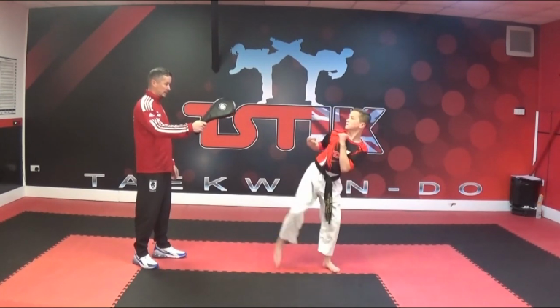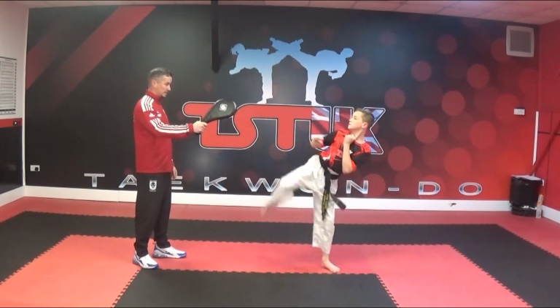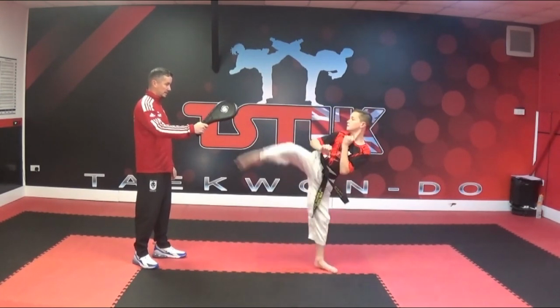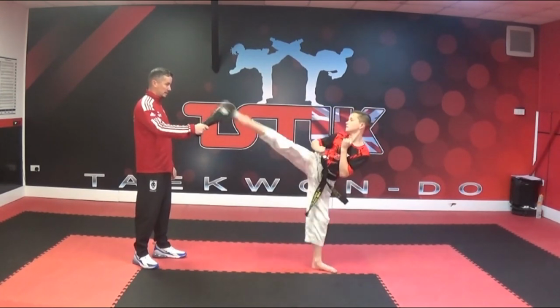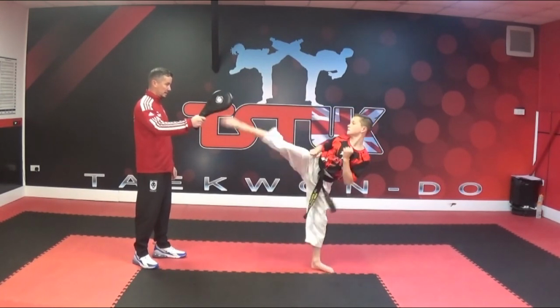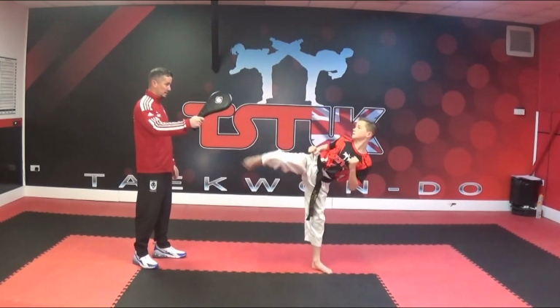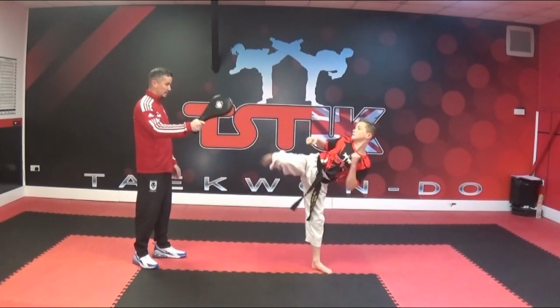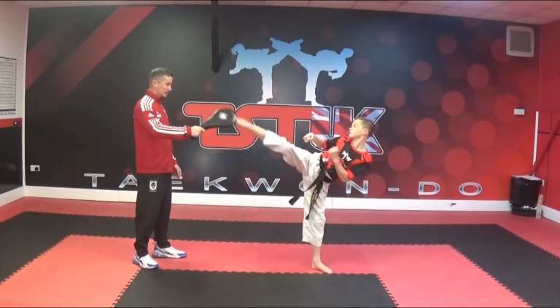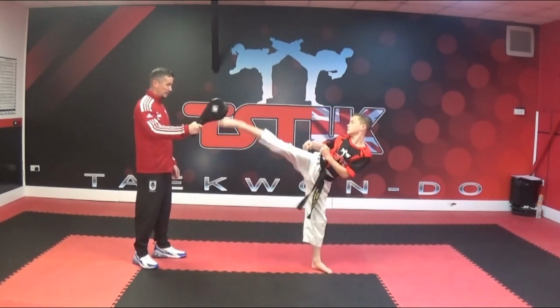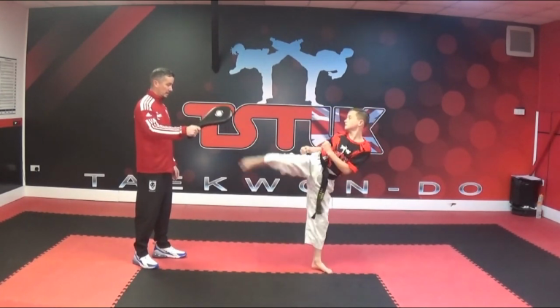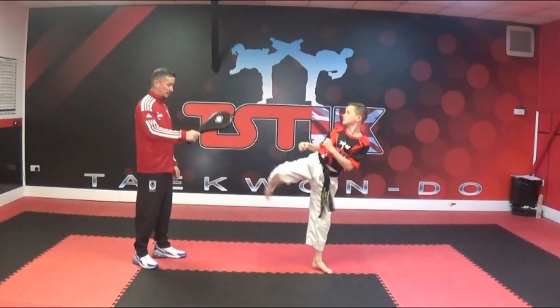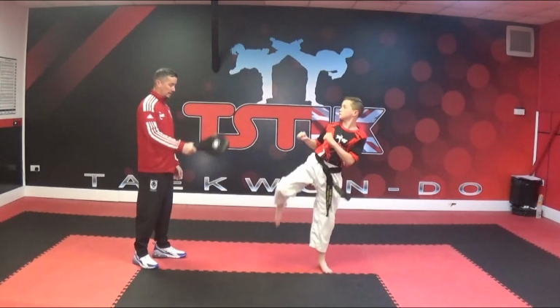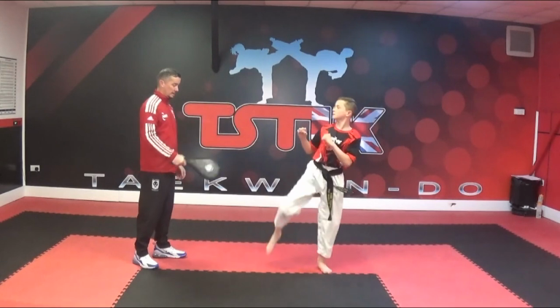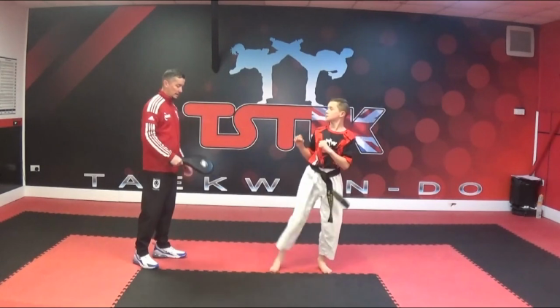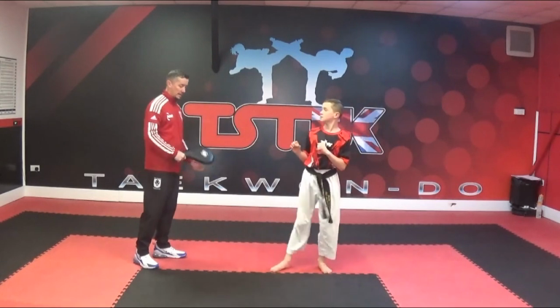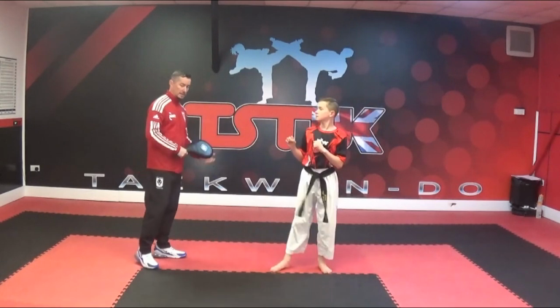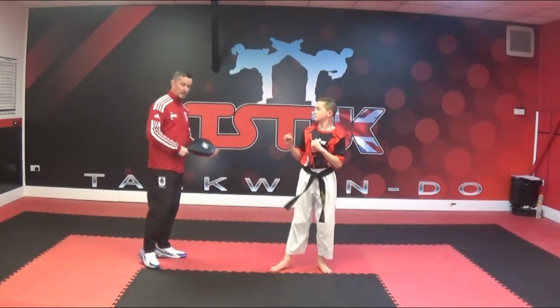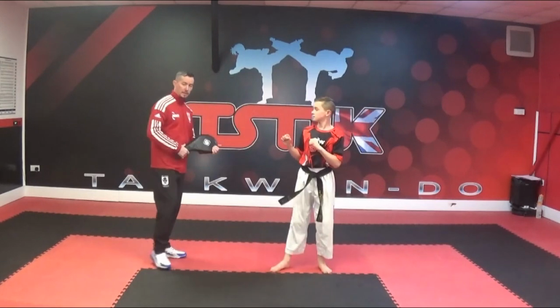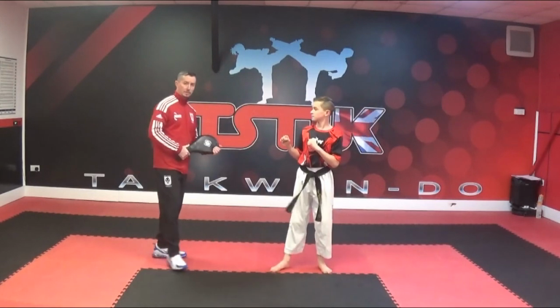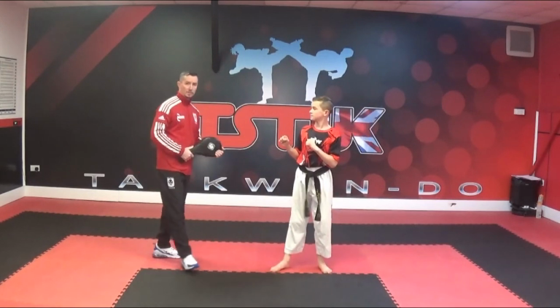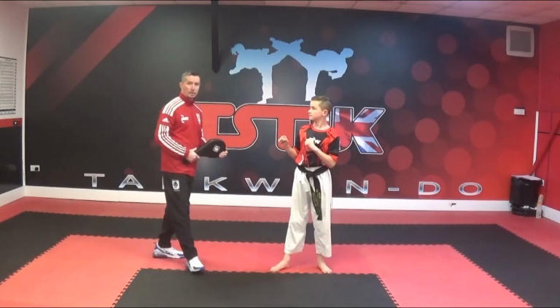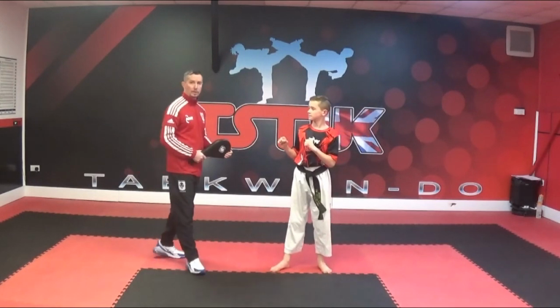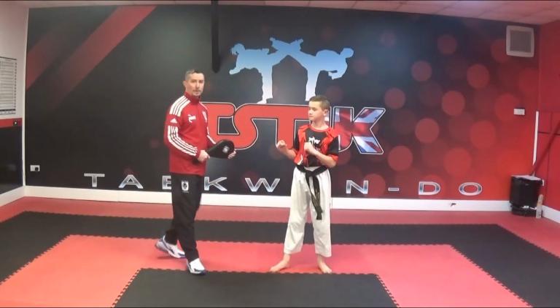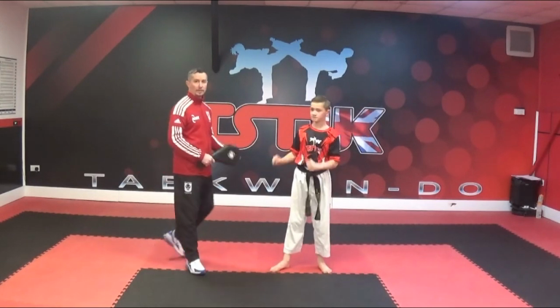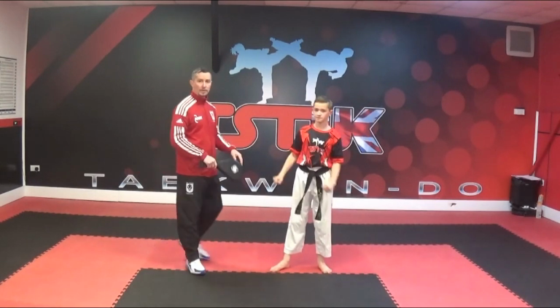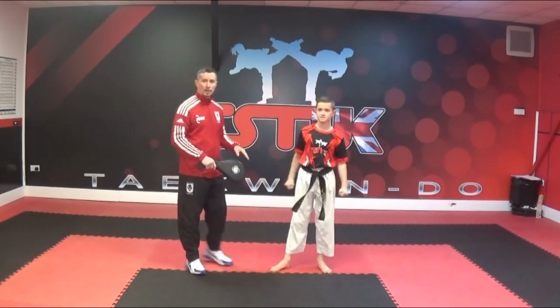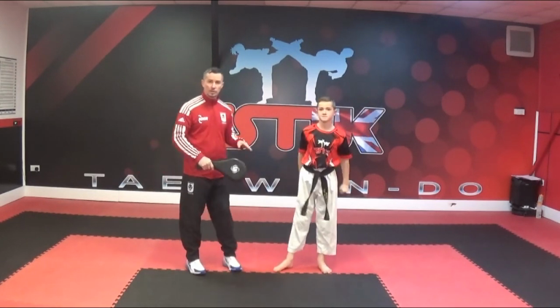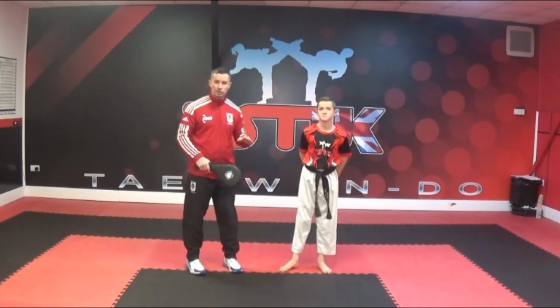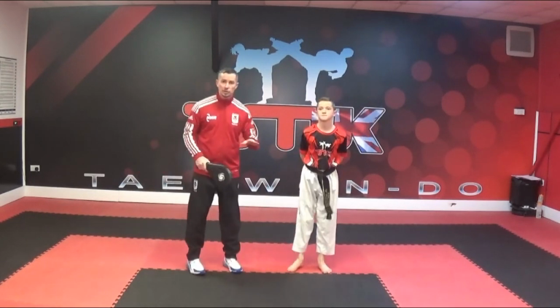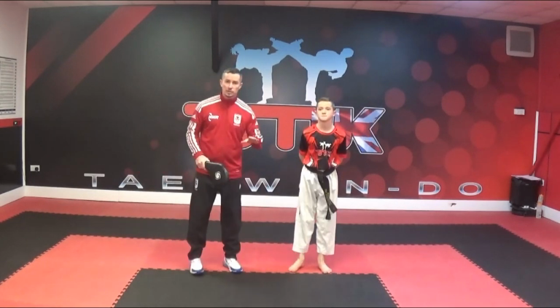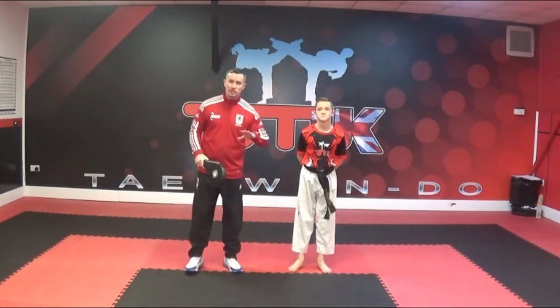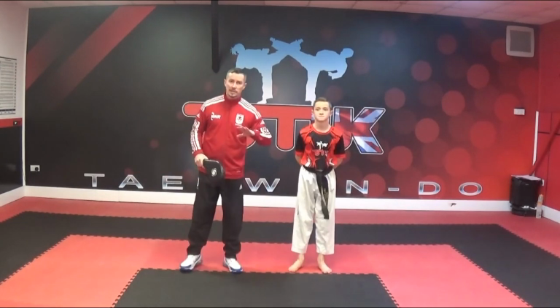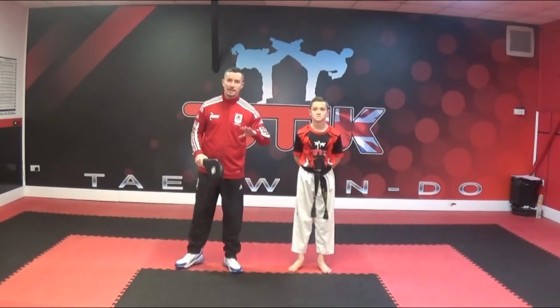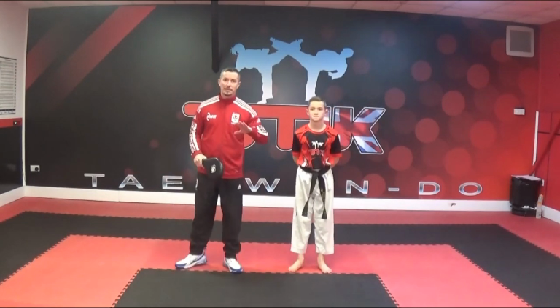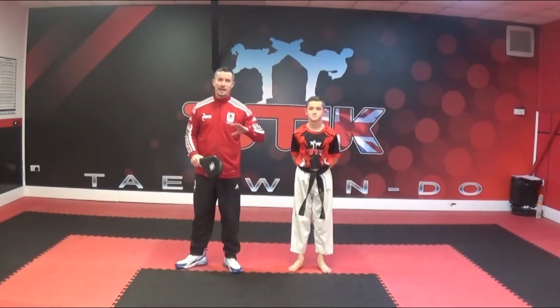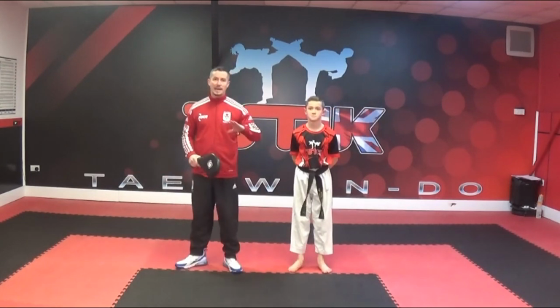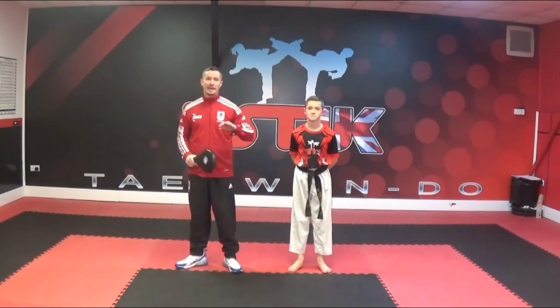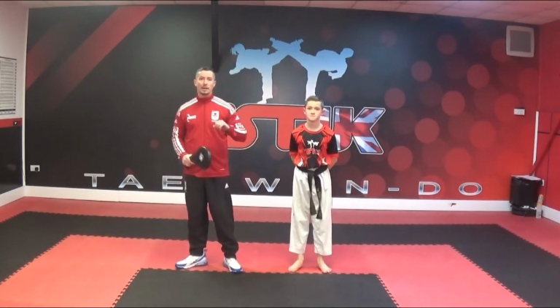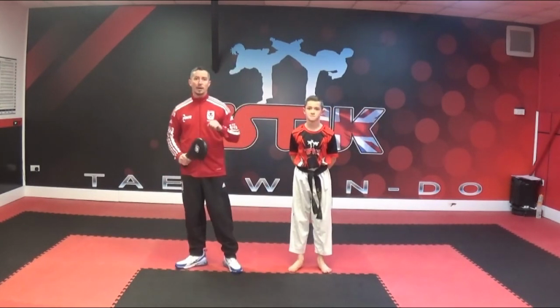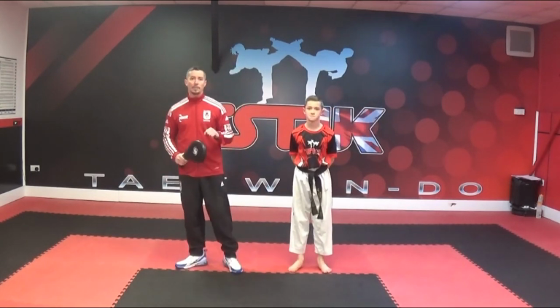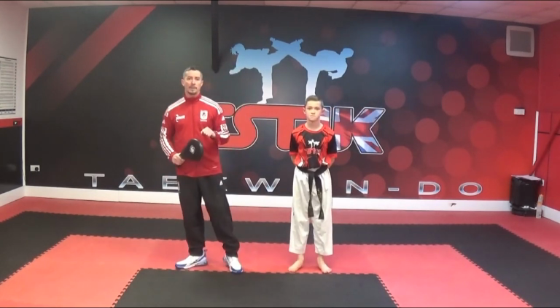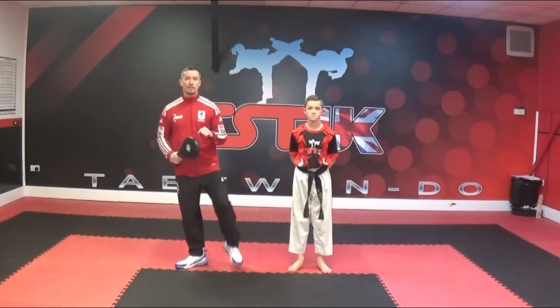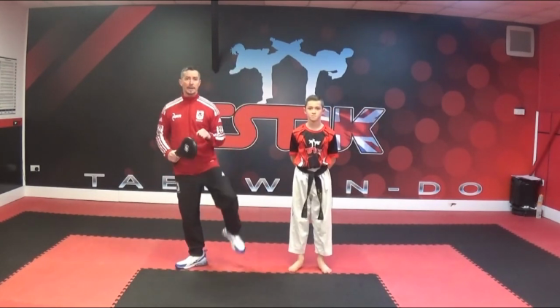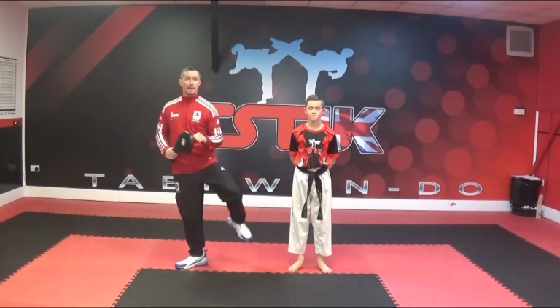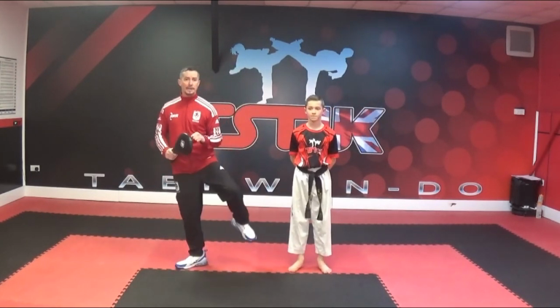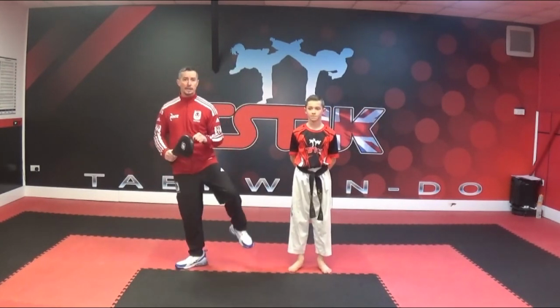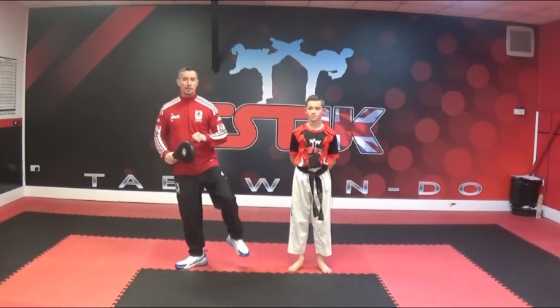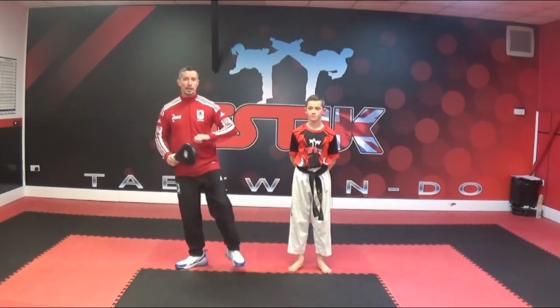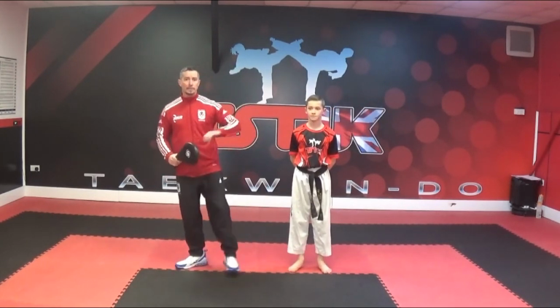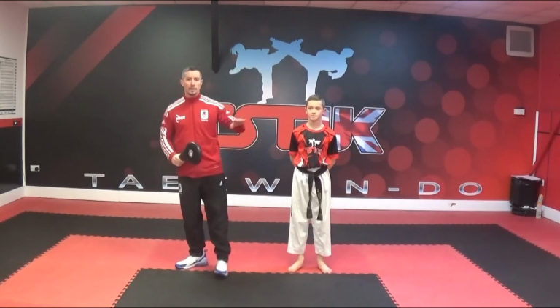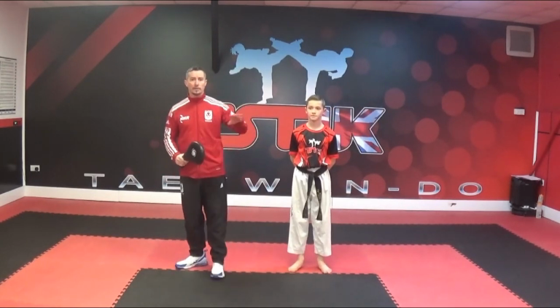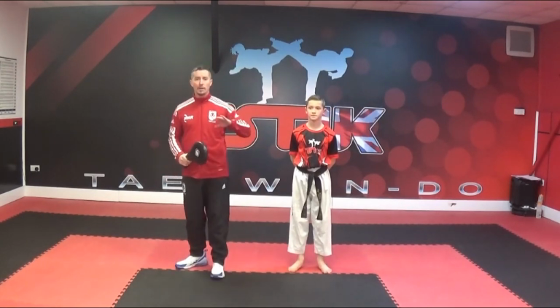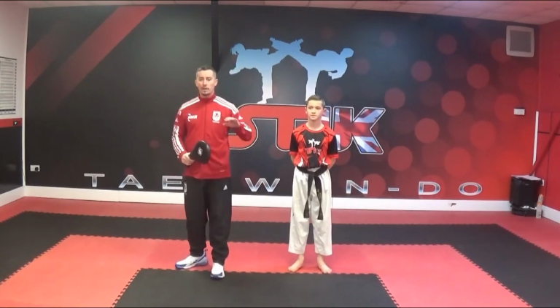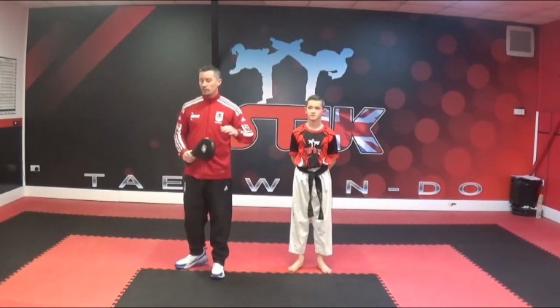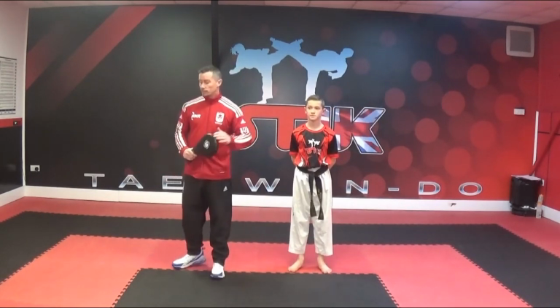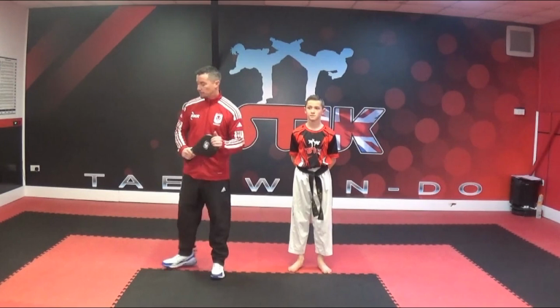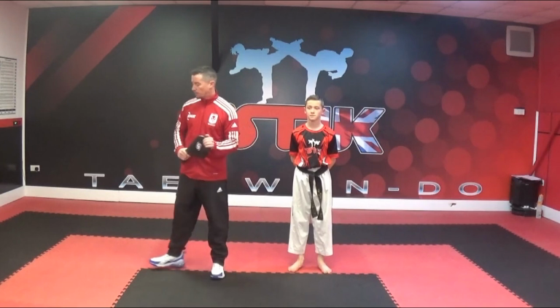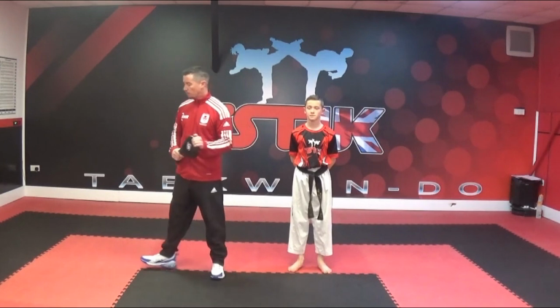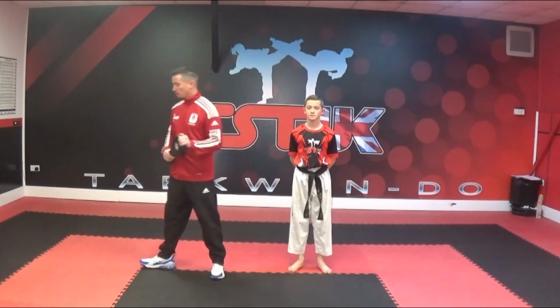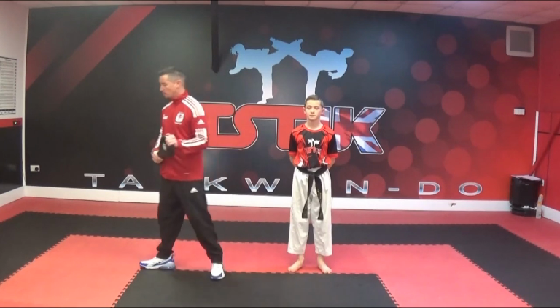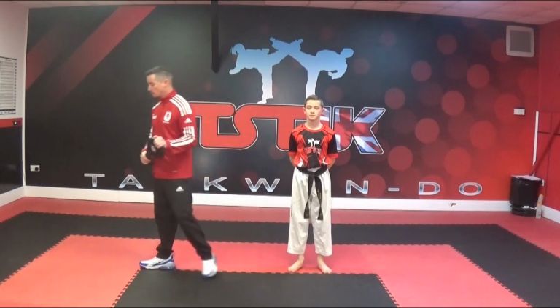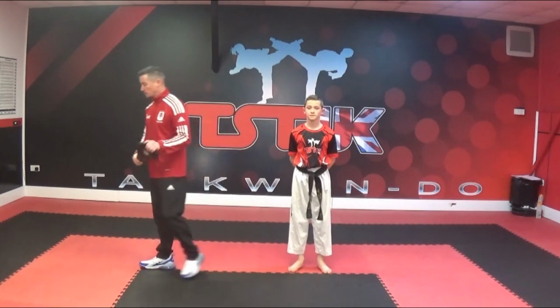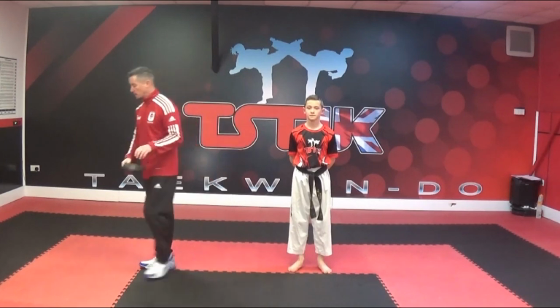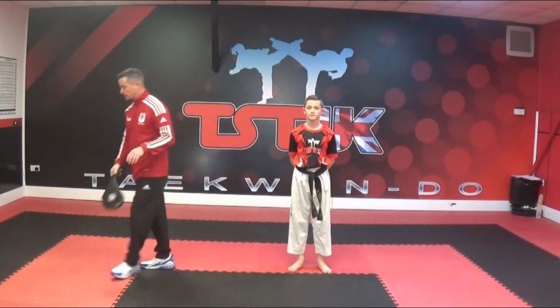We're looking for the students to keep their leg up and keep that knee chambered to perform both kicks.